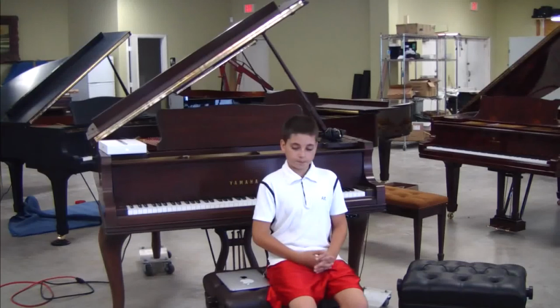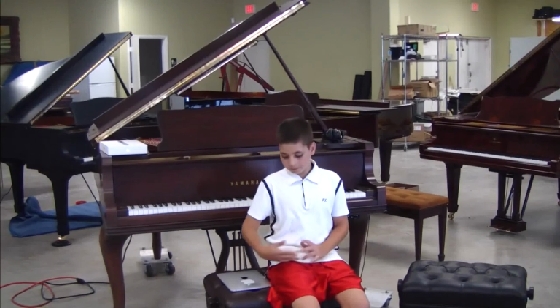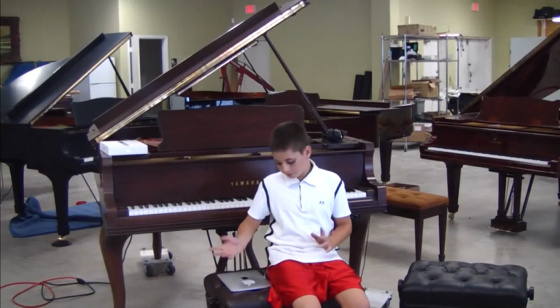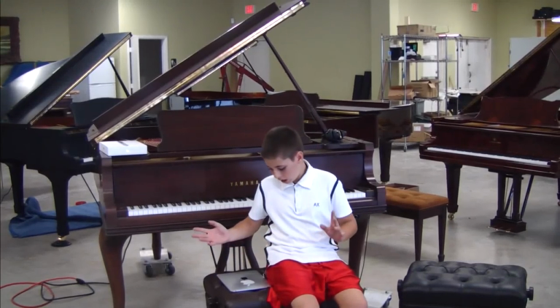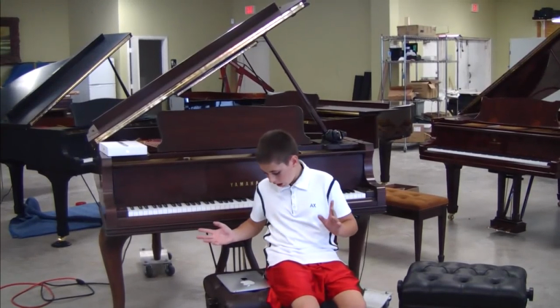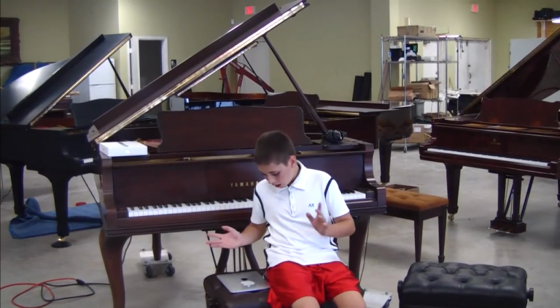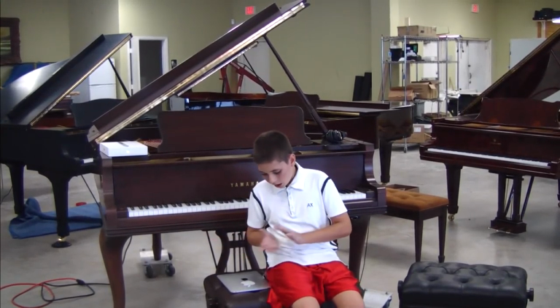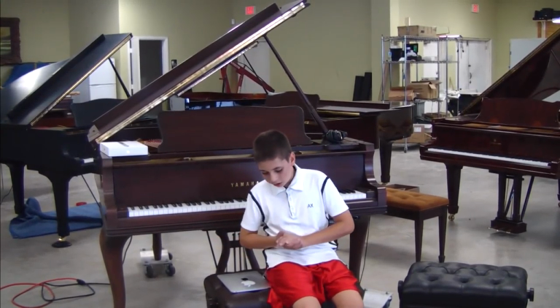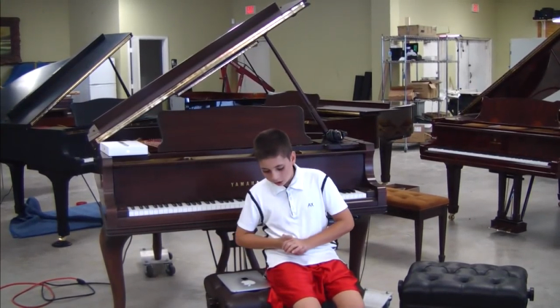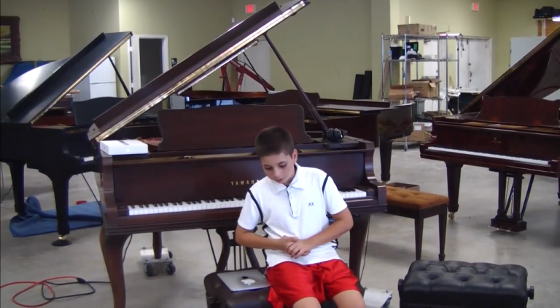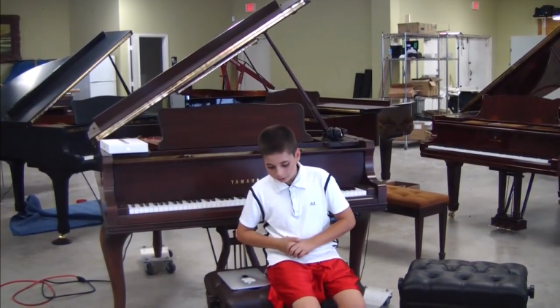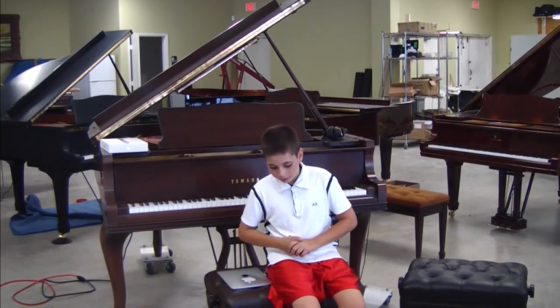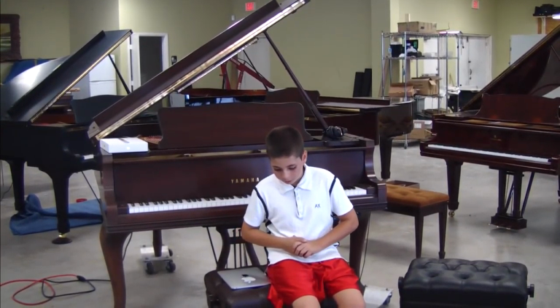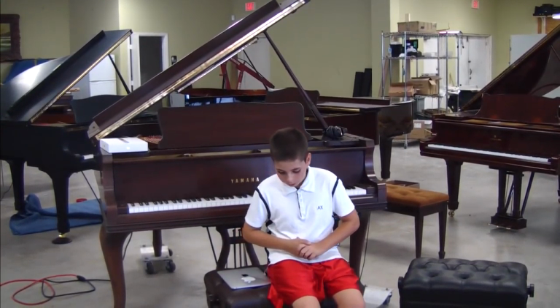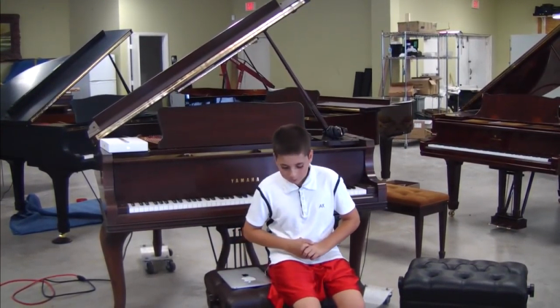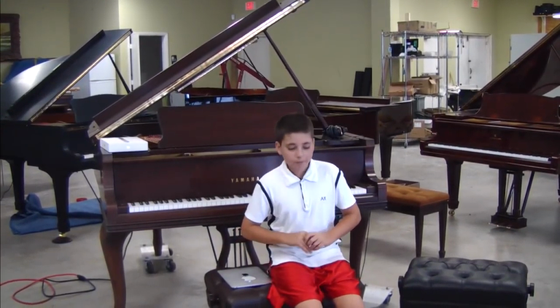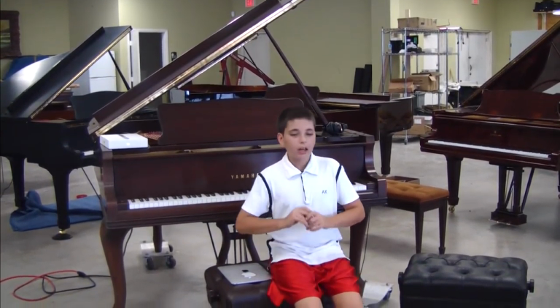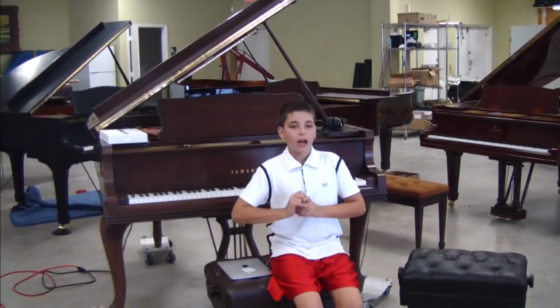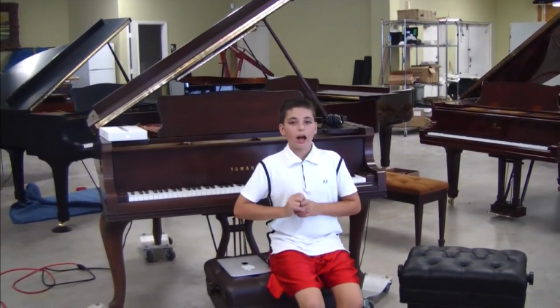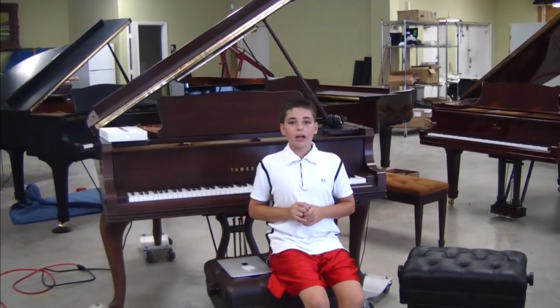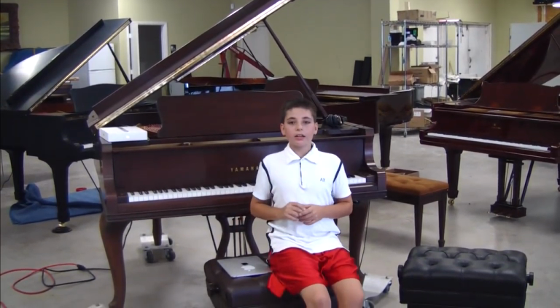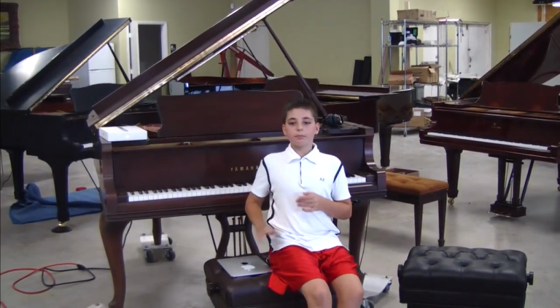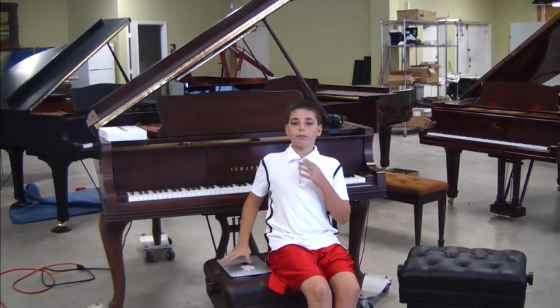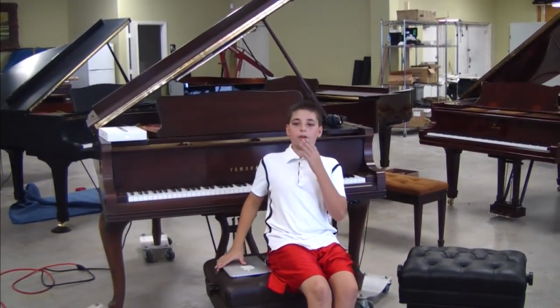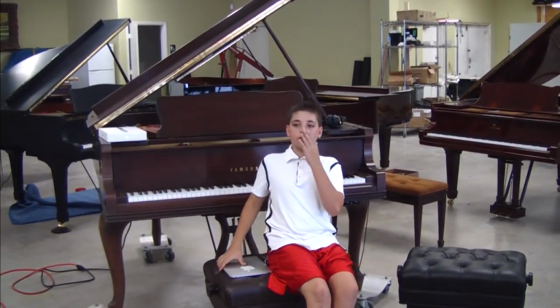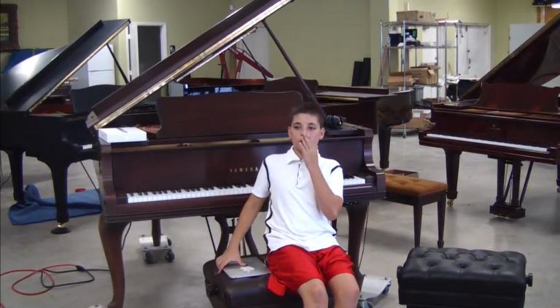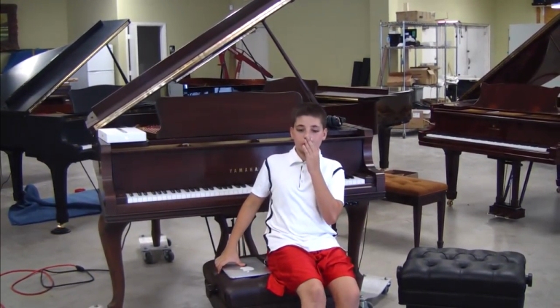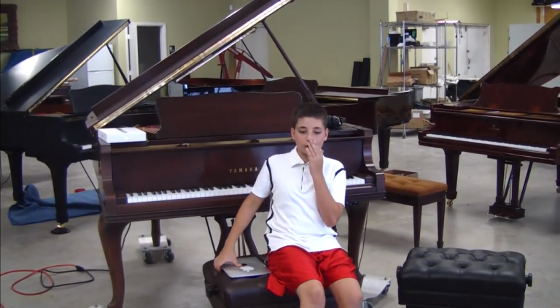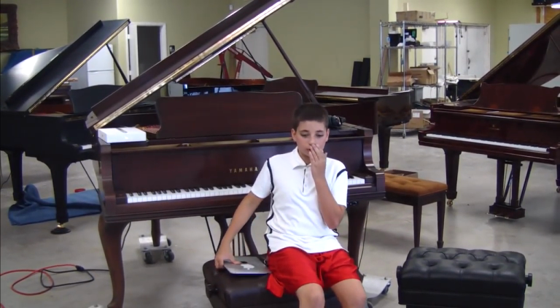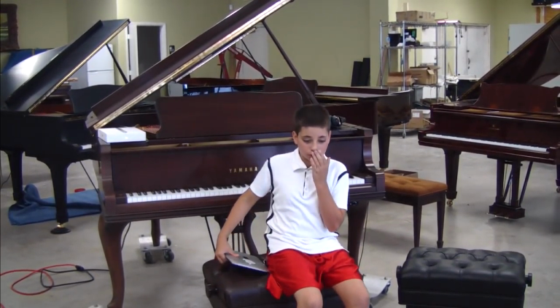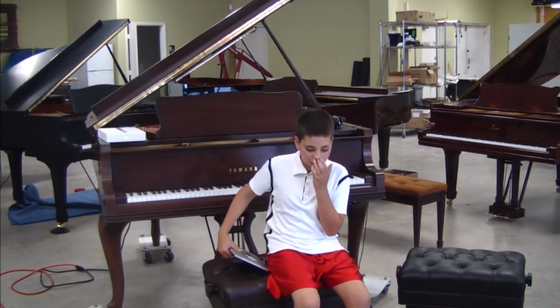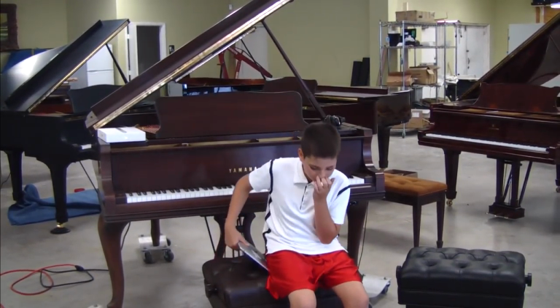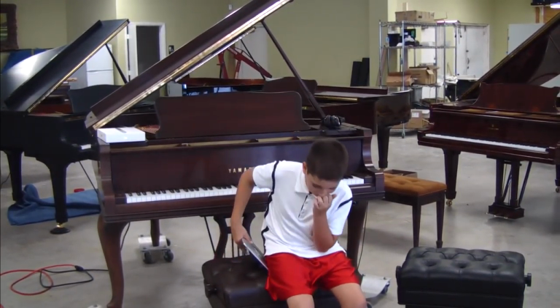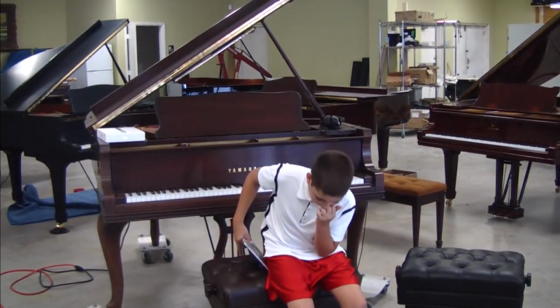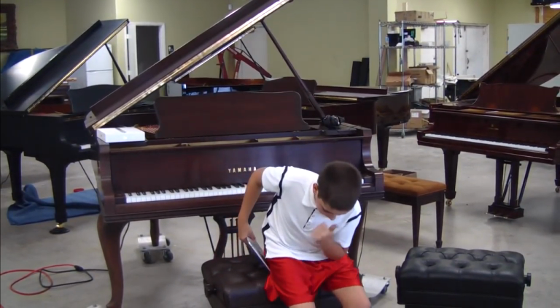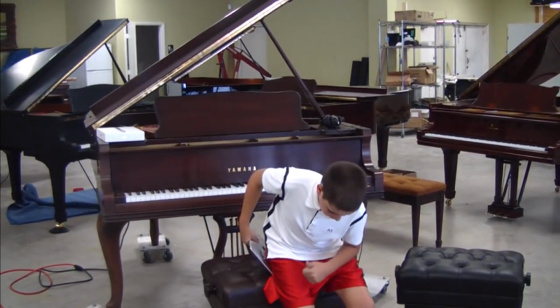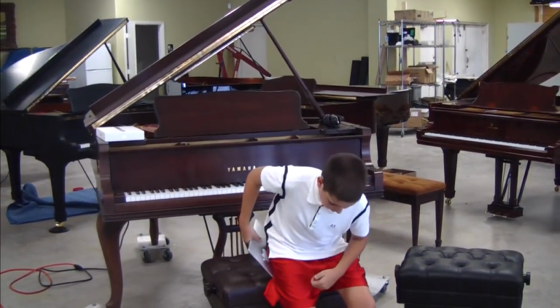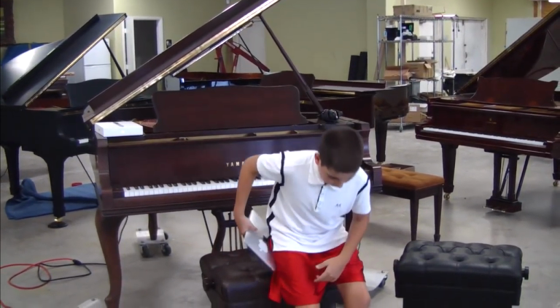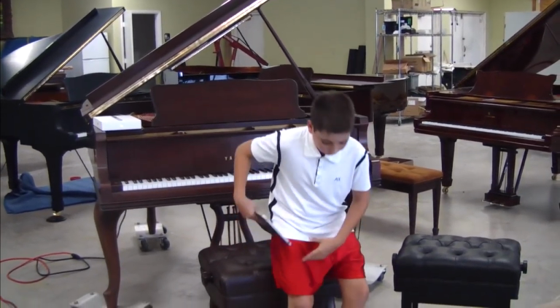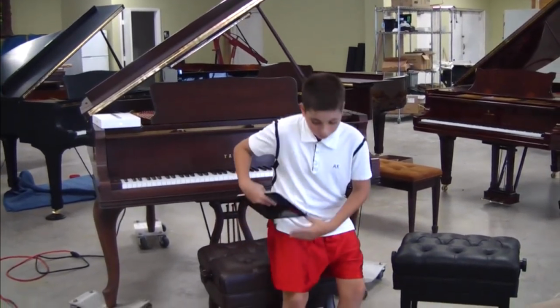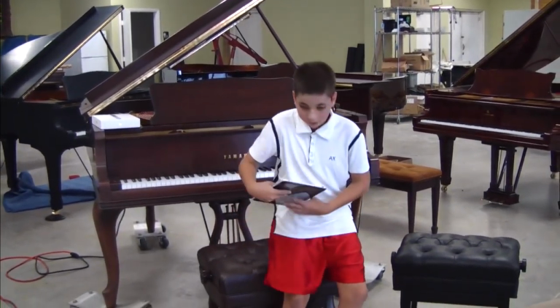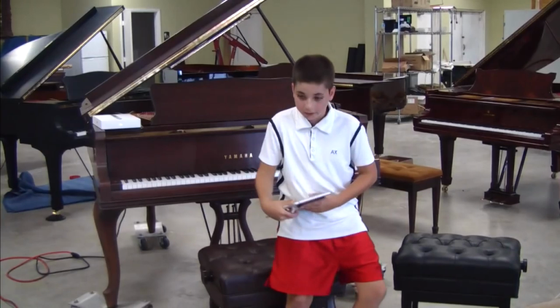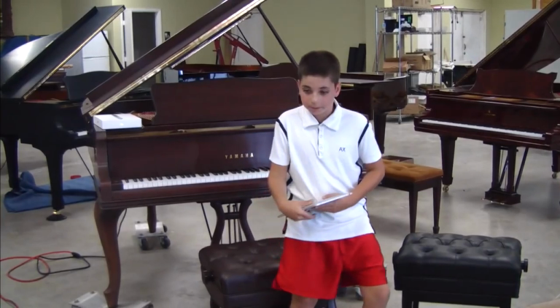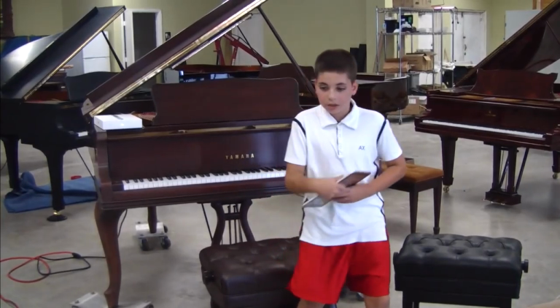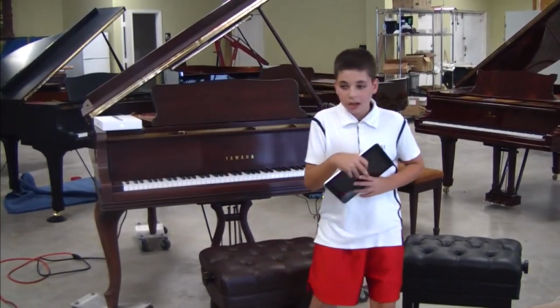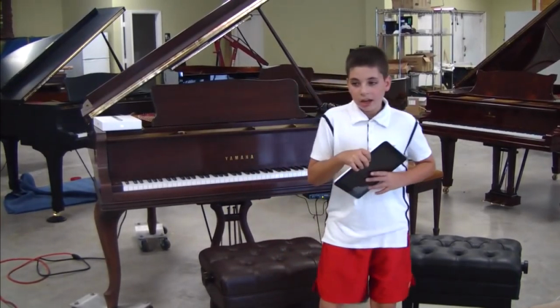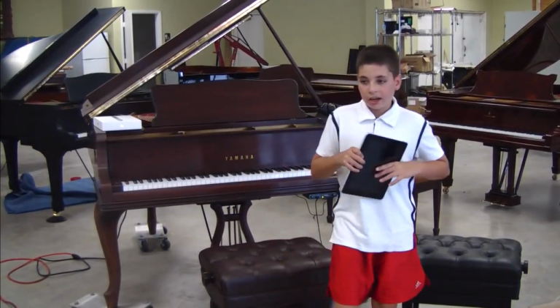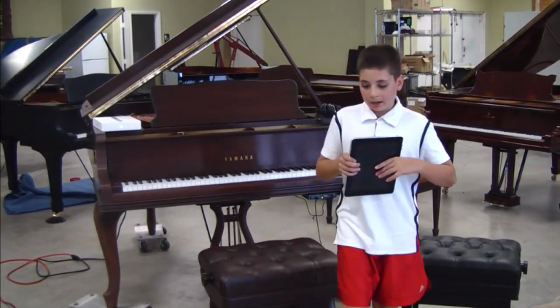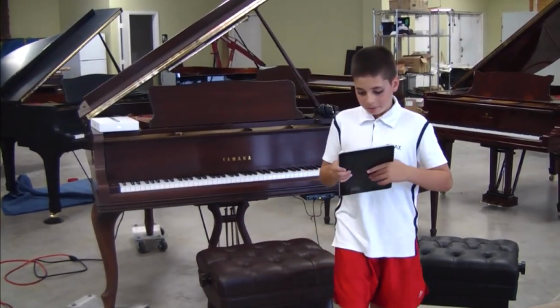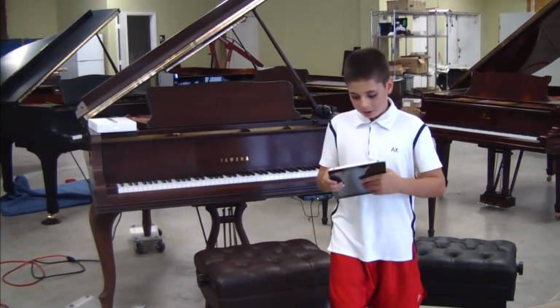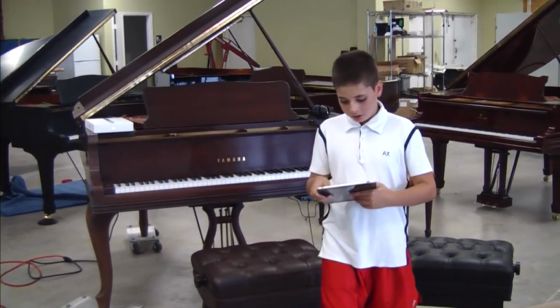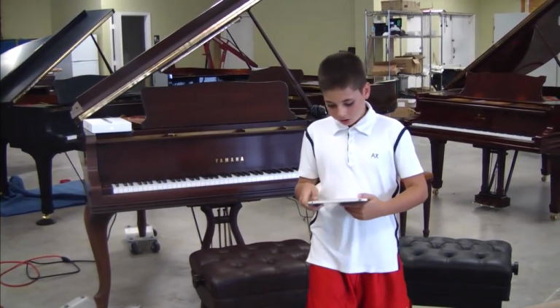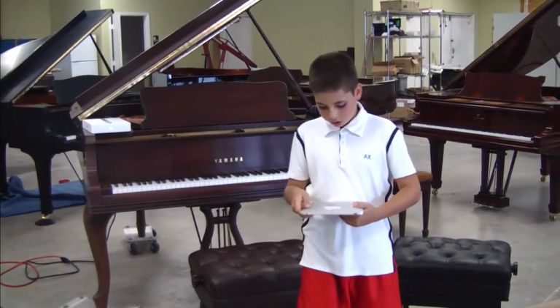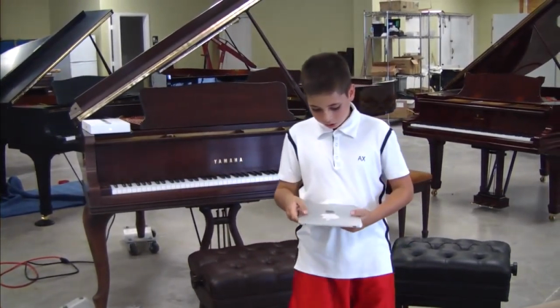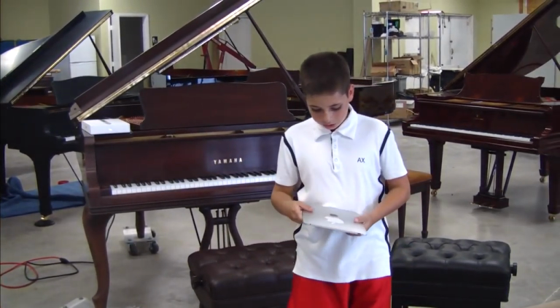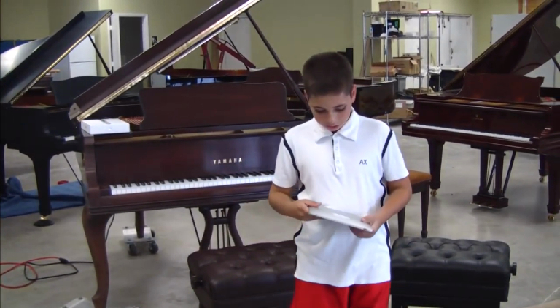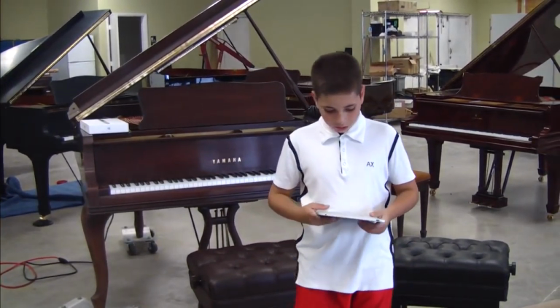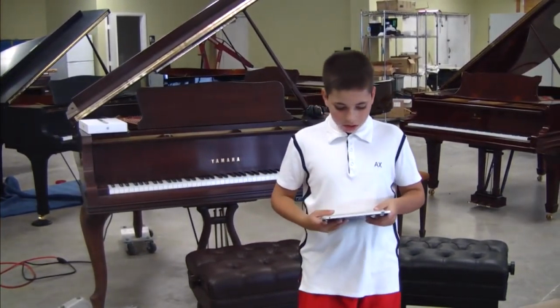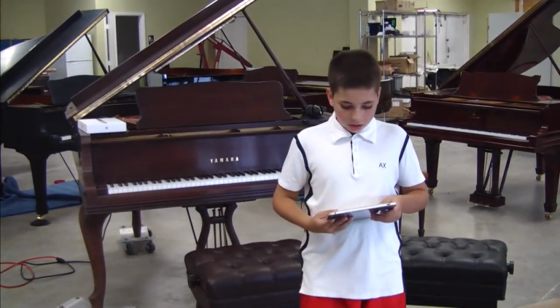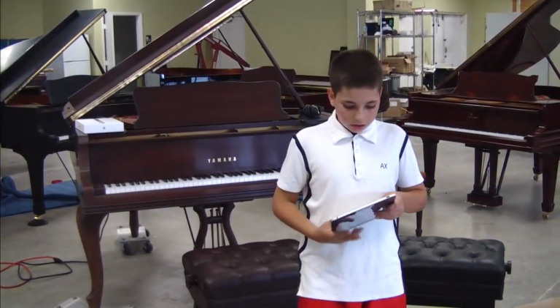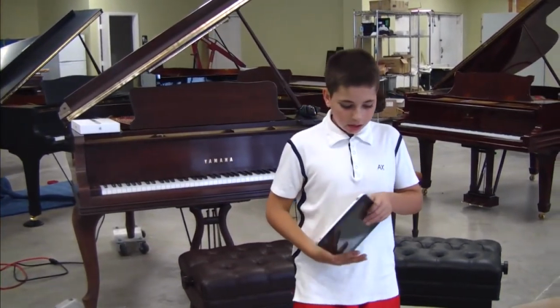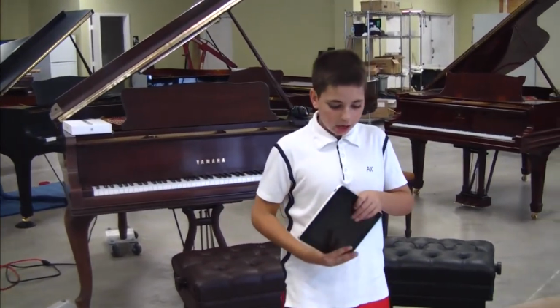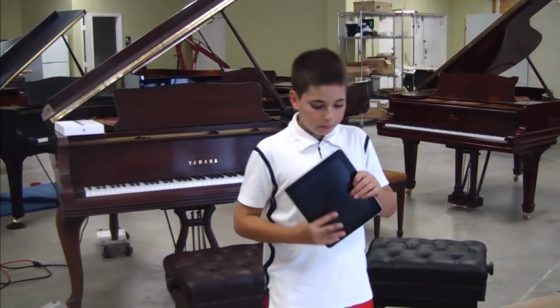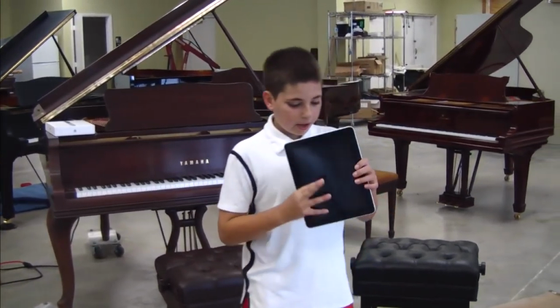Hello, everyone. I'm Russell Heisen Jr. of the Piano Outlet, and I'm here to show you the iPad.